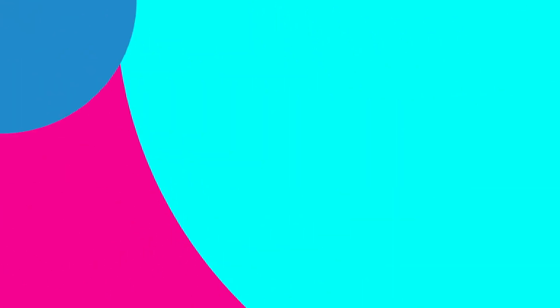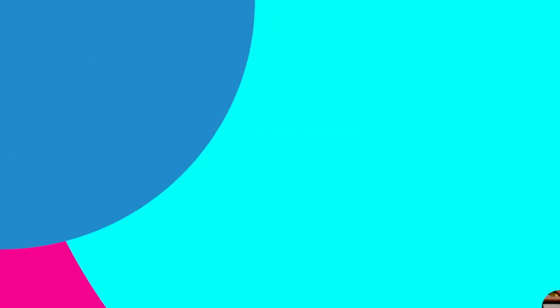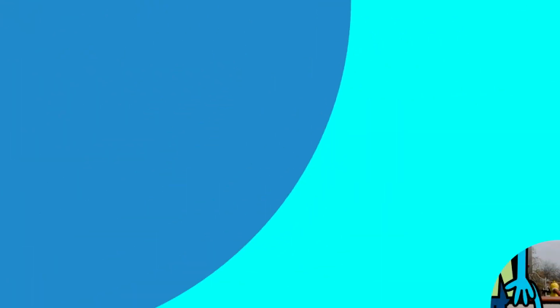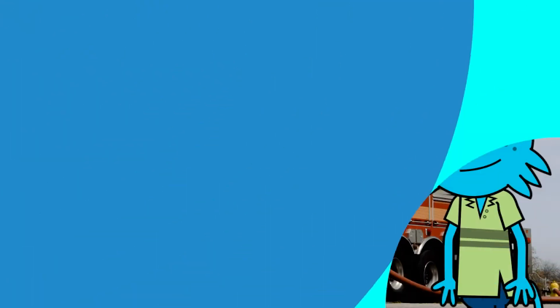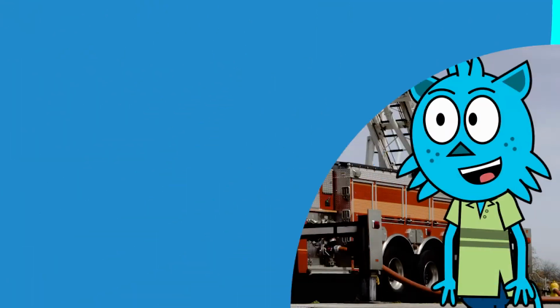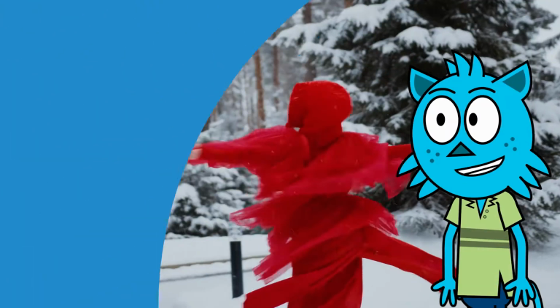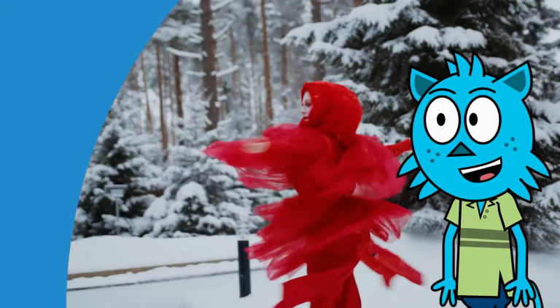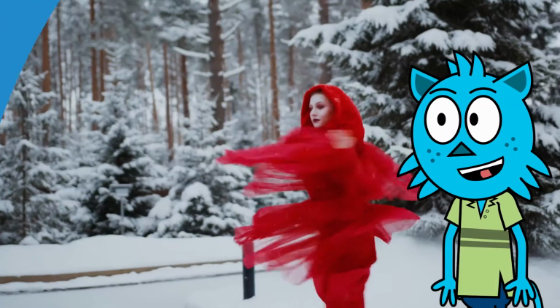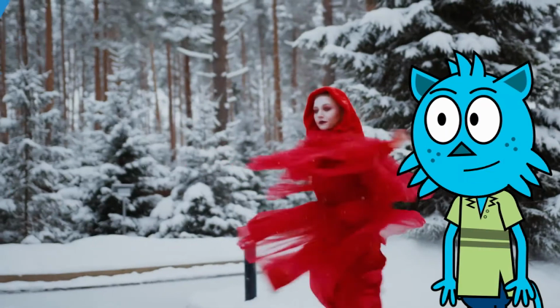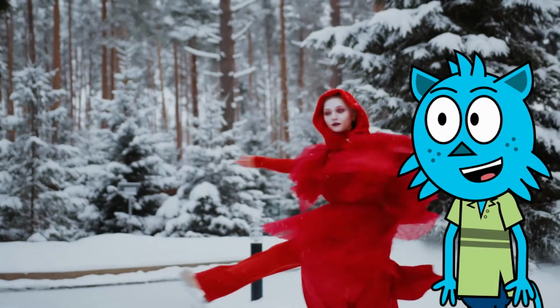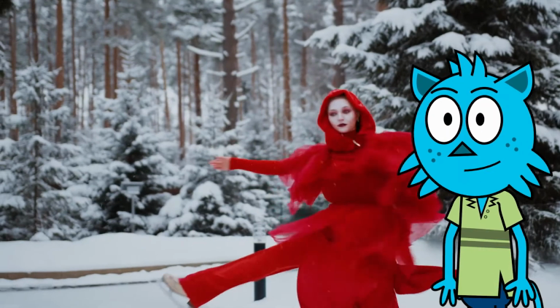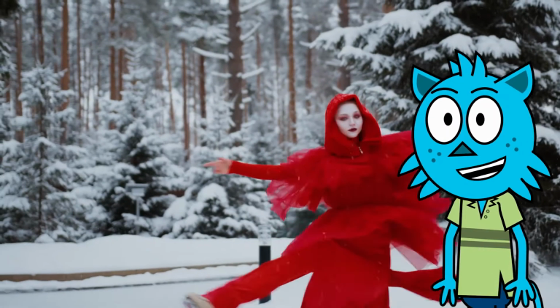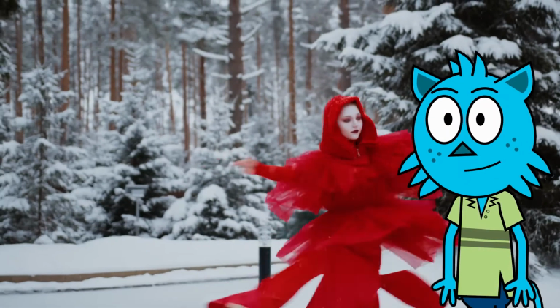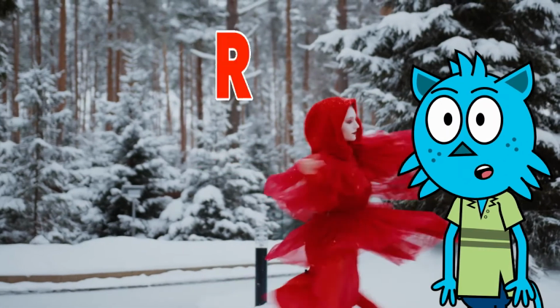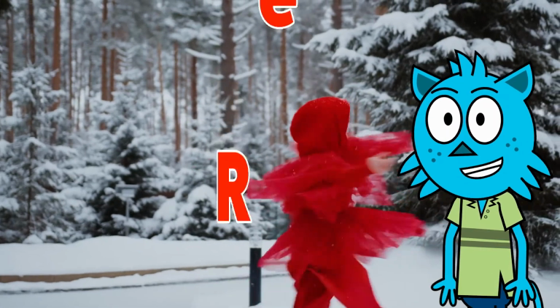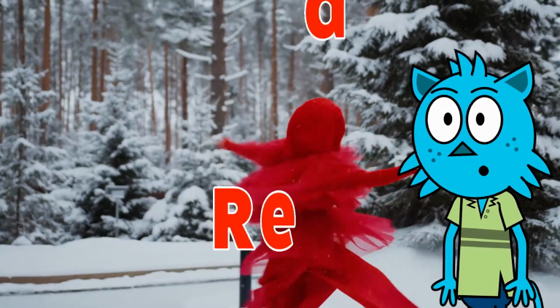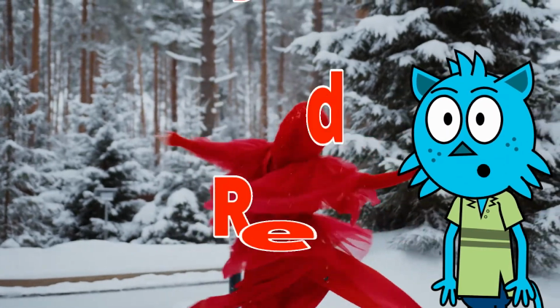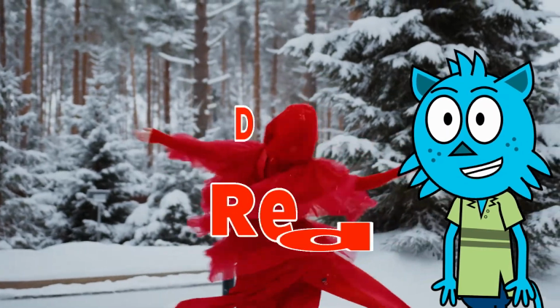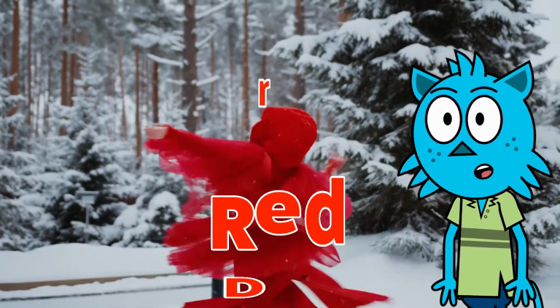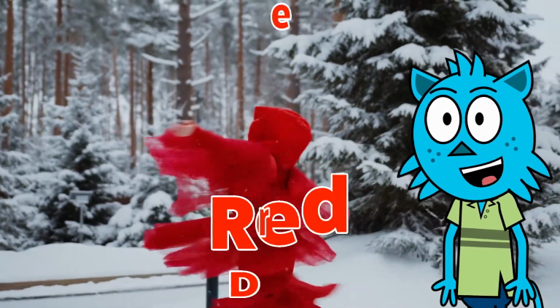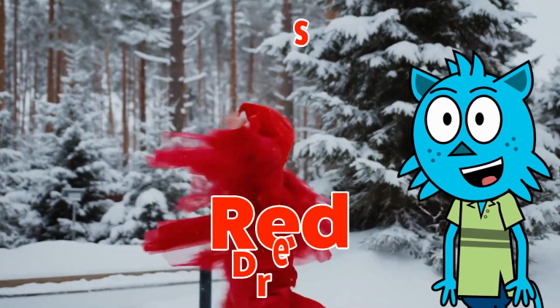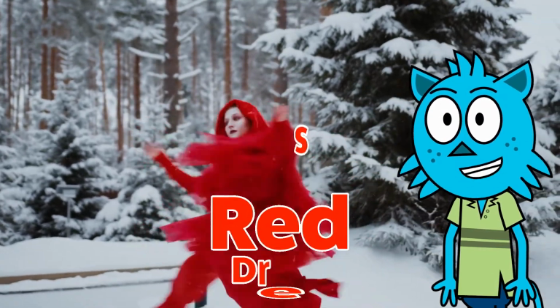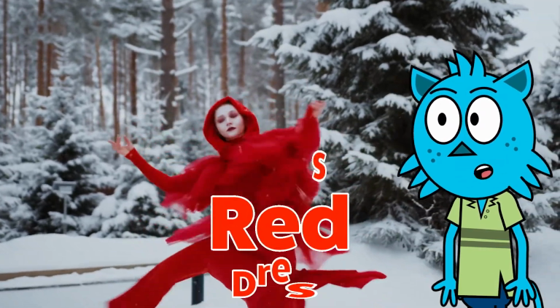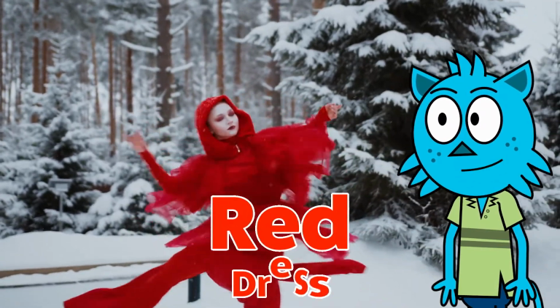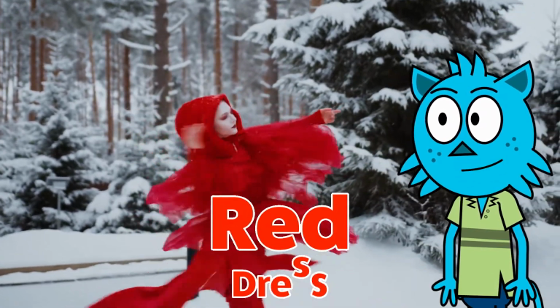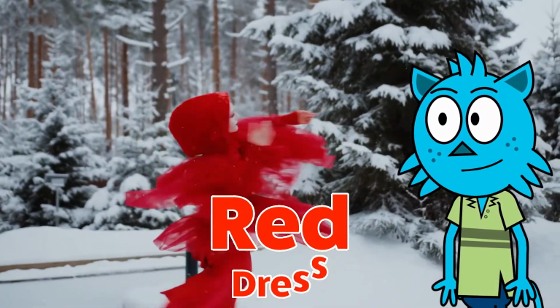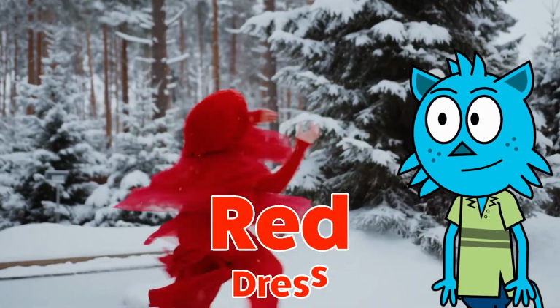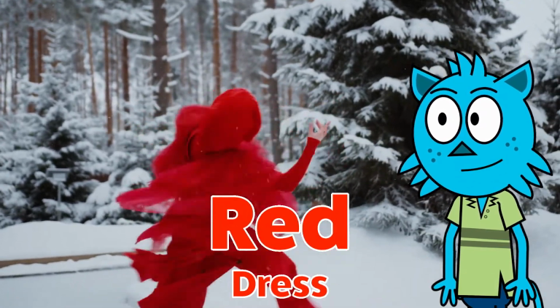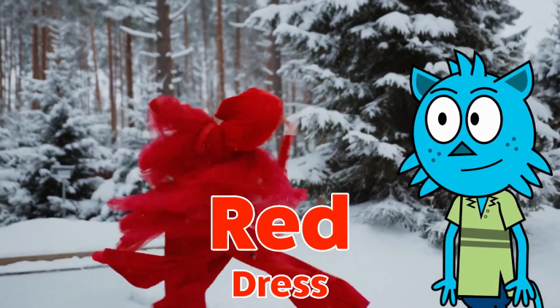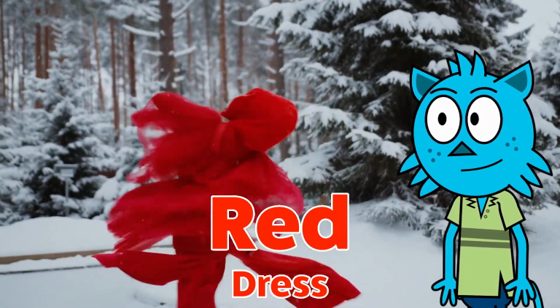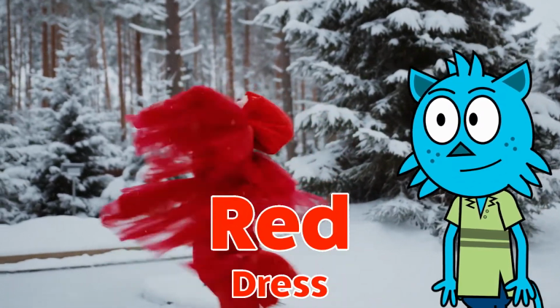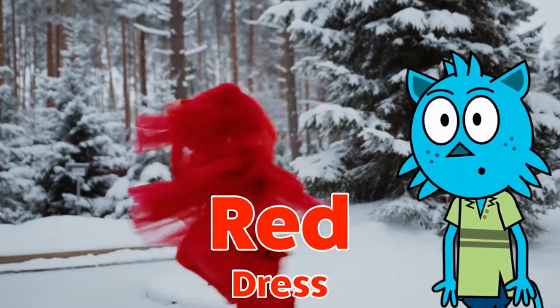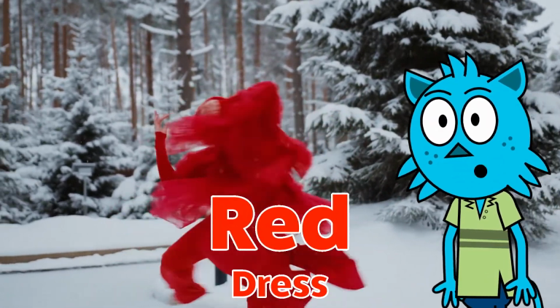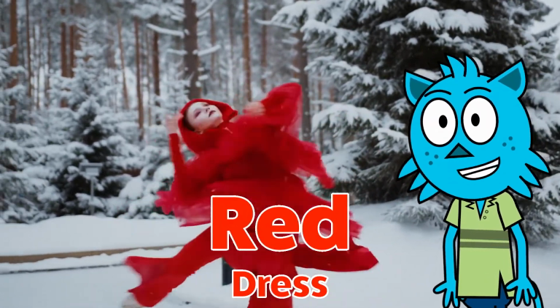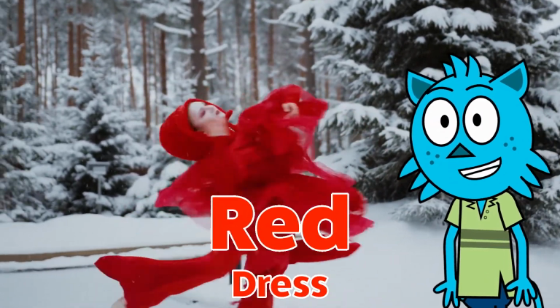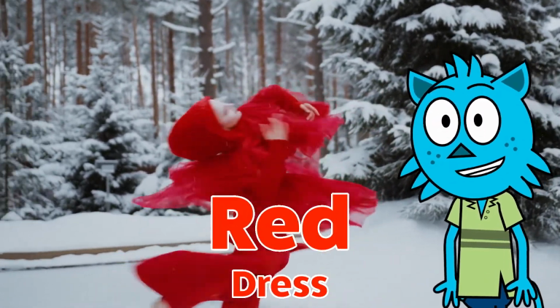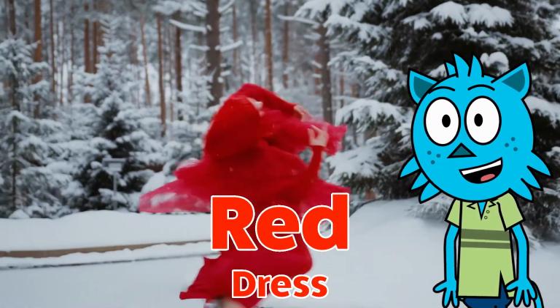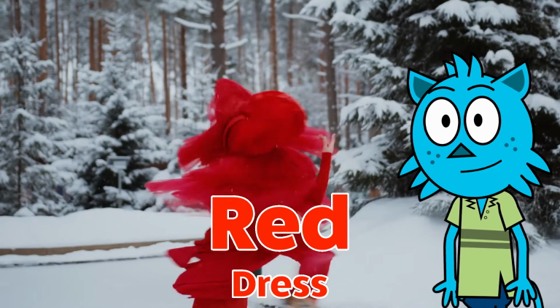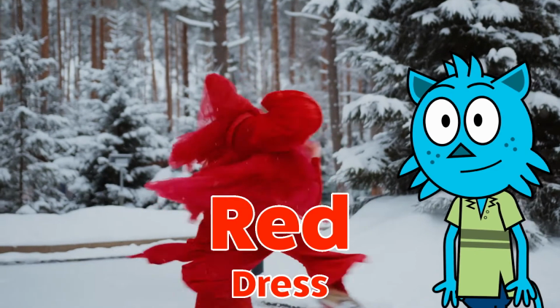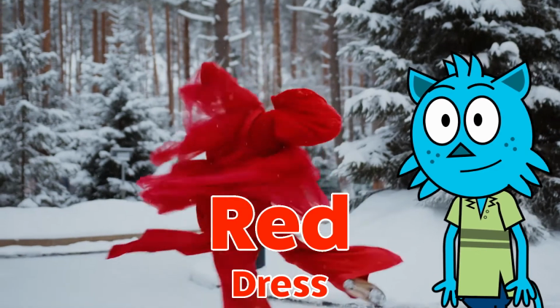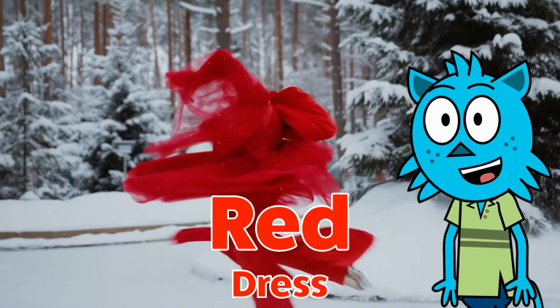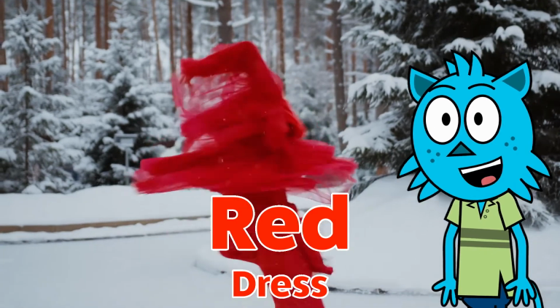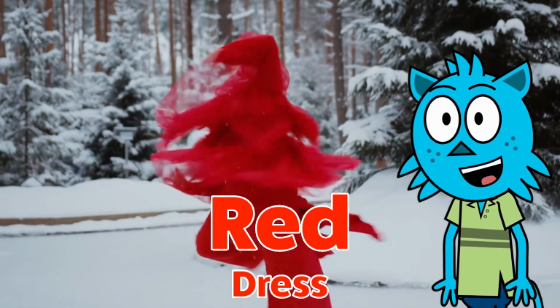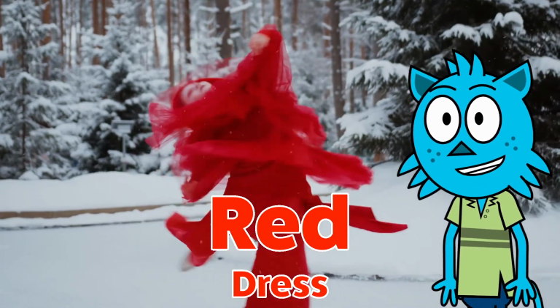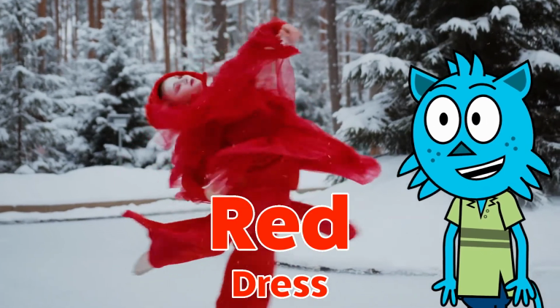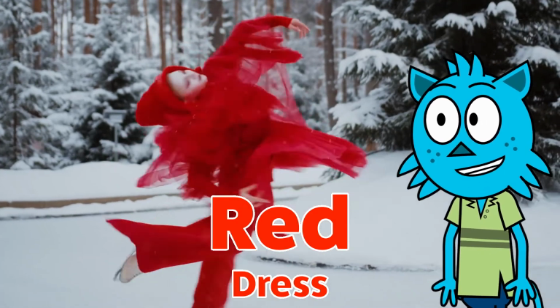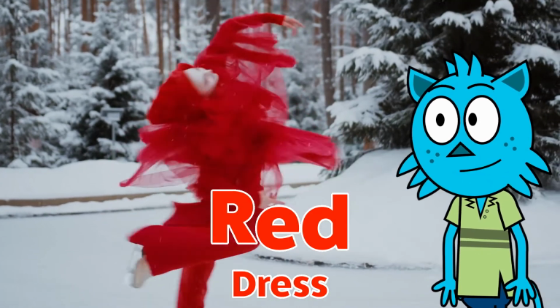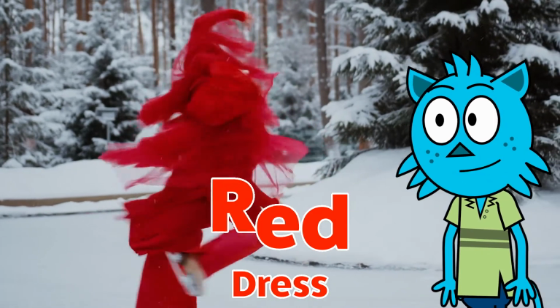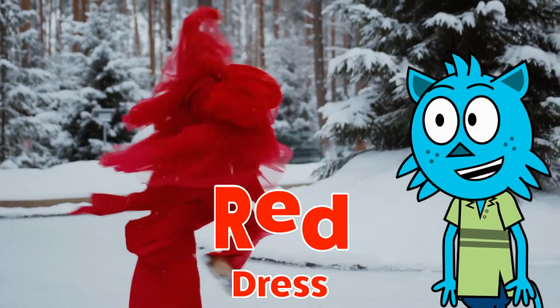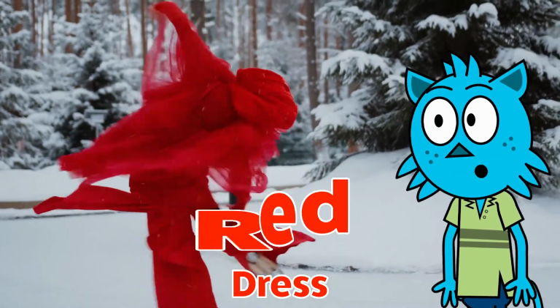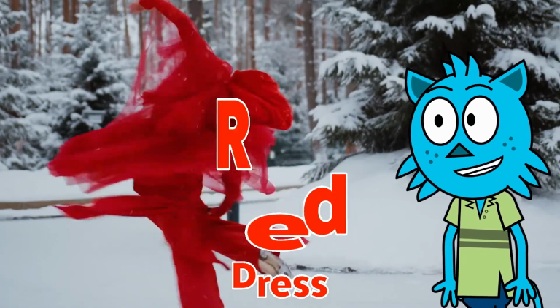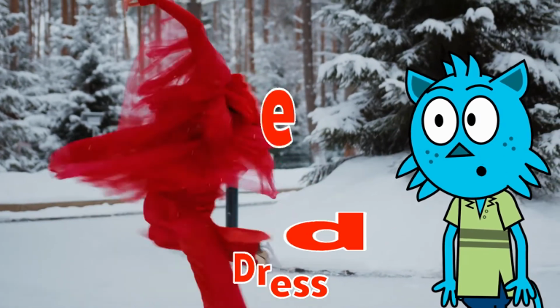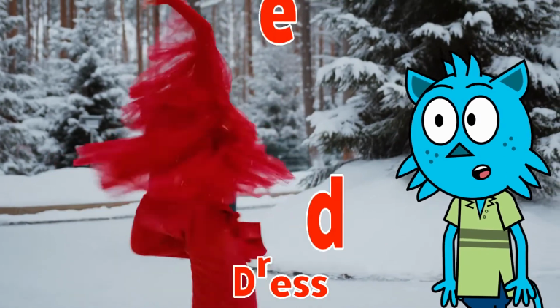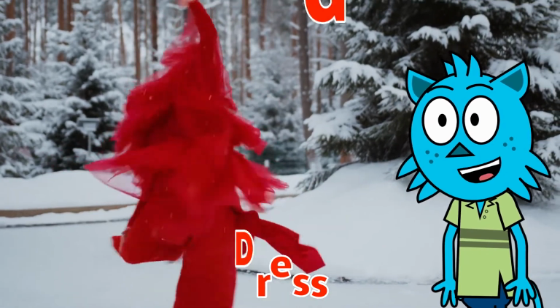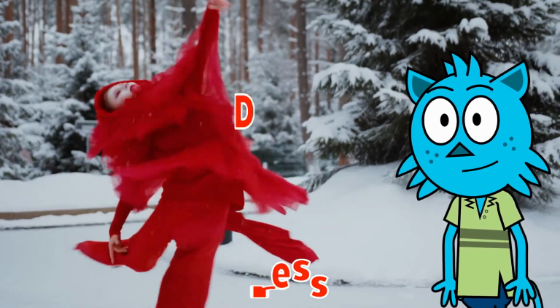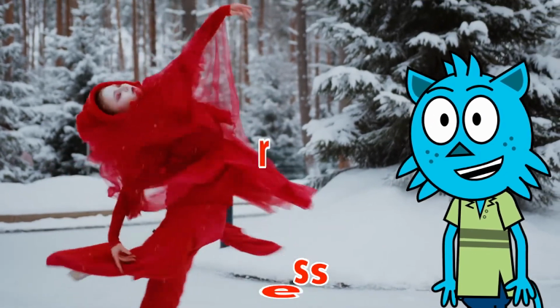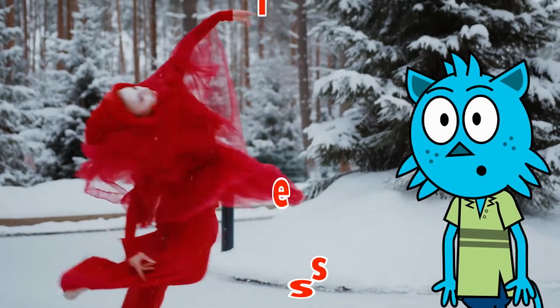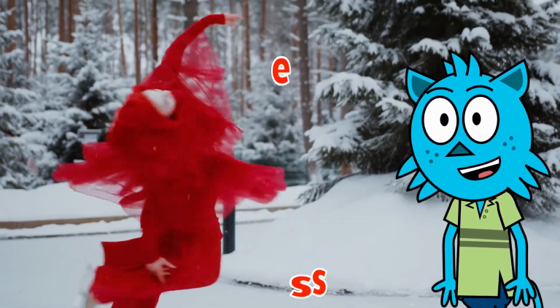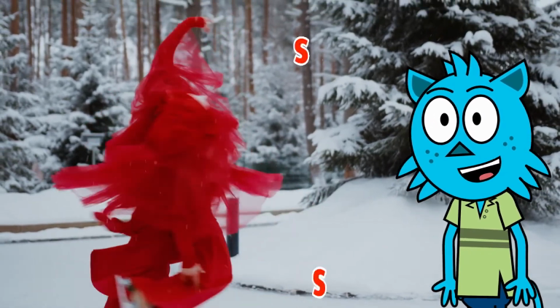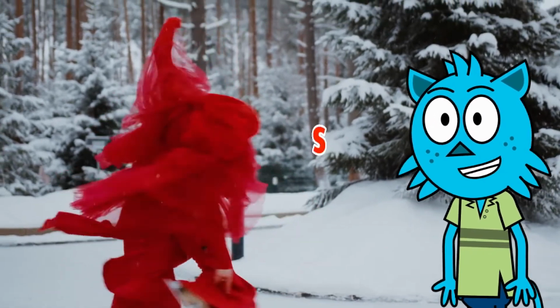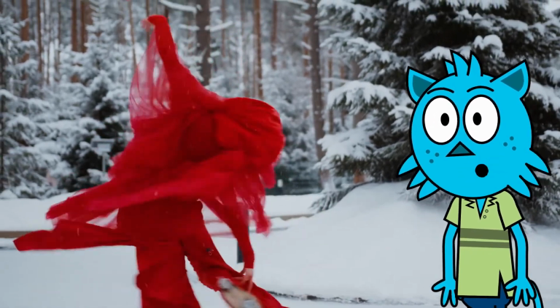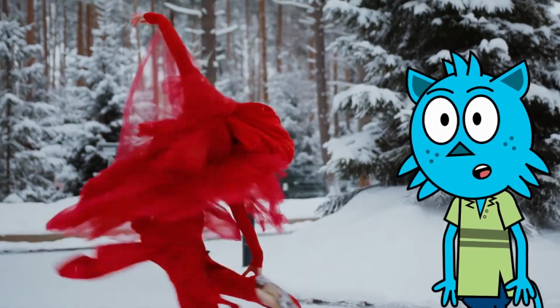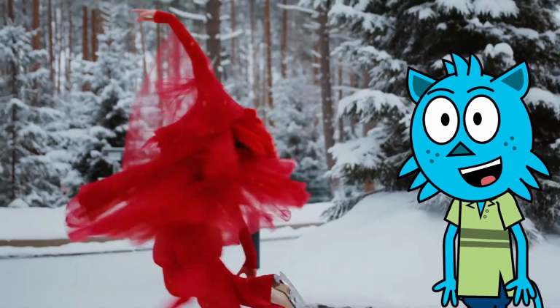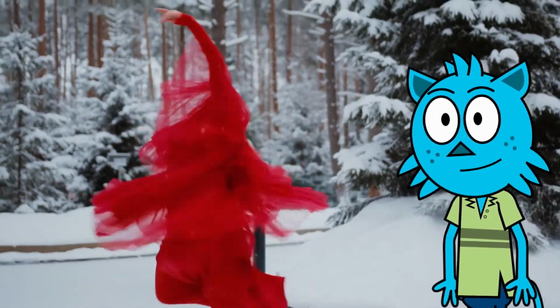This is a woman wearing a red dress. Look at how fast she spins around and round and round!